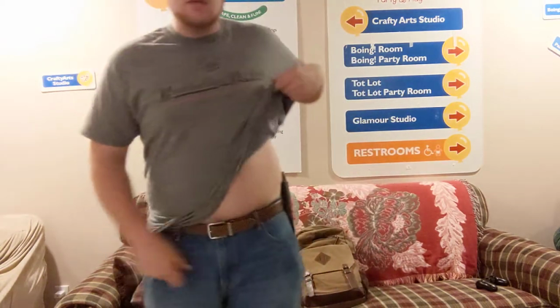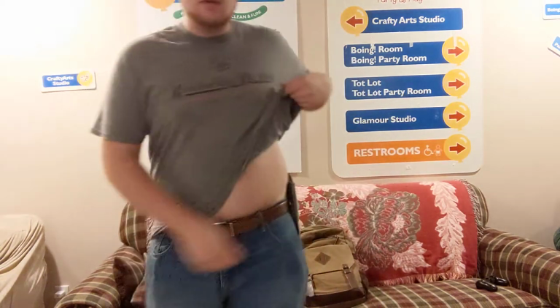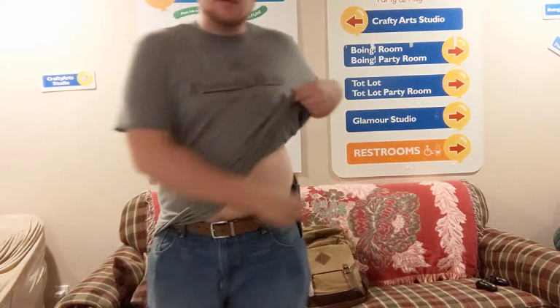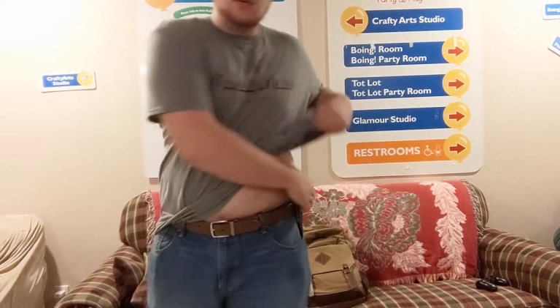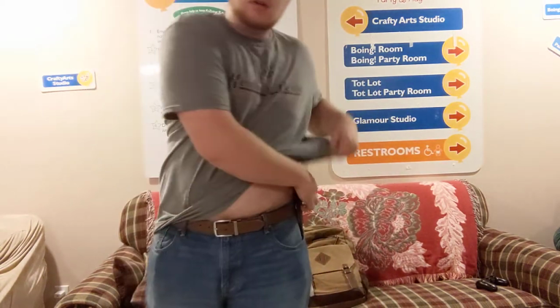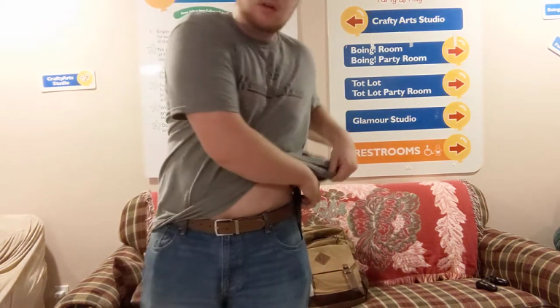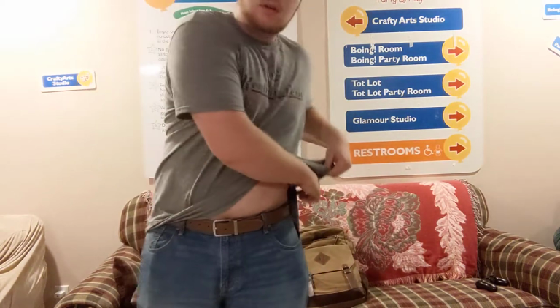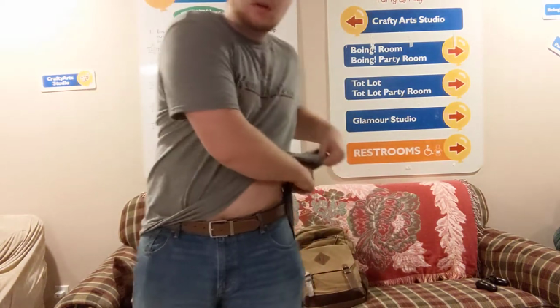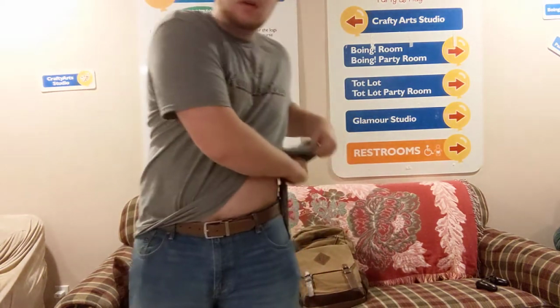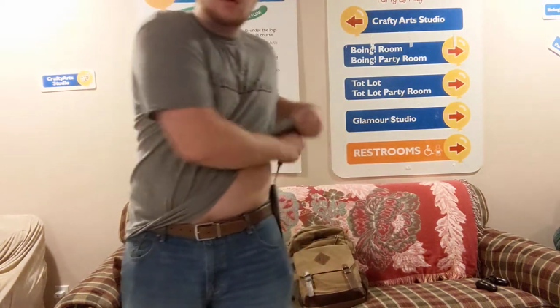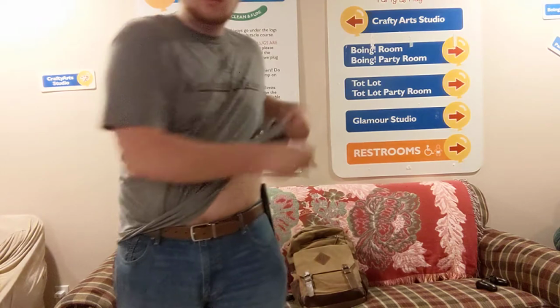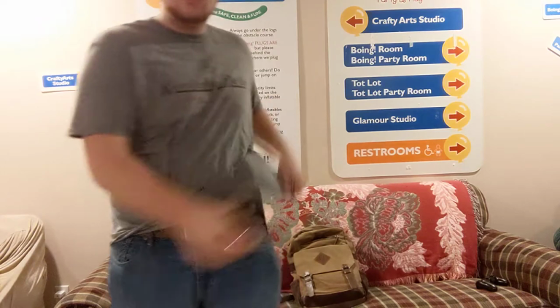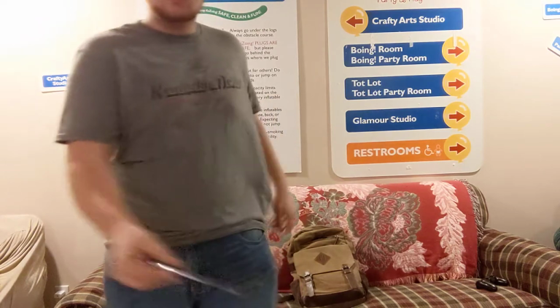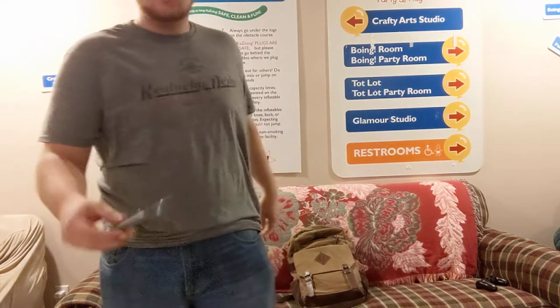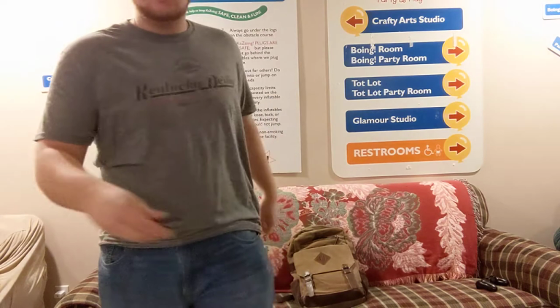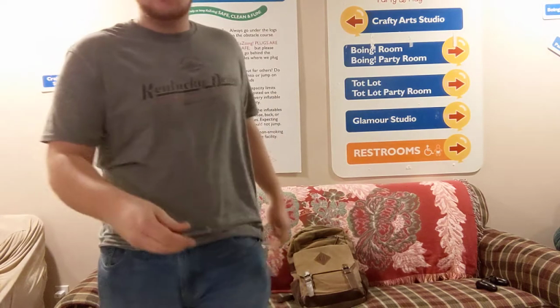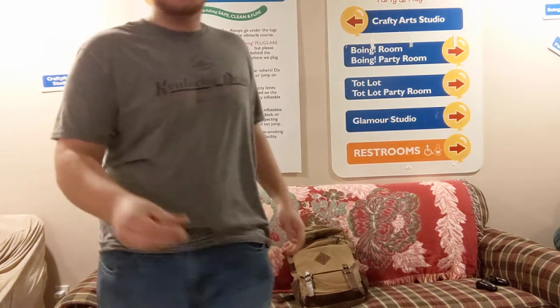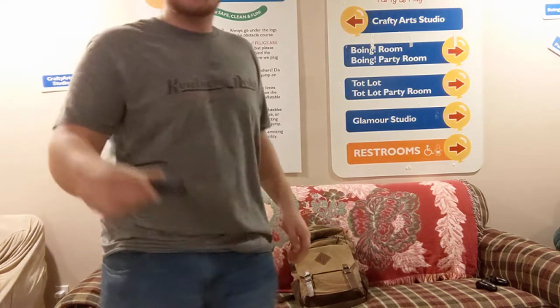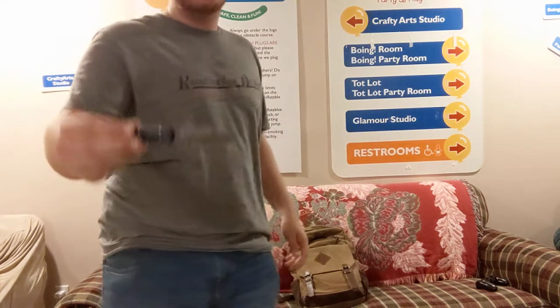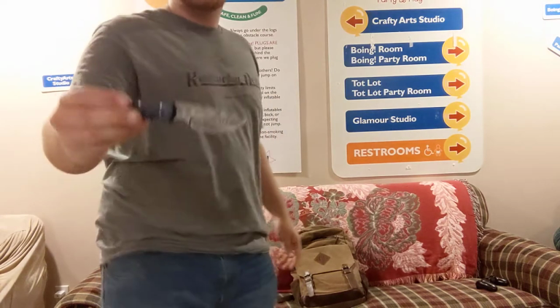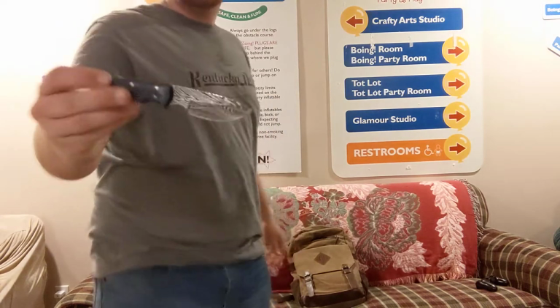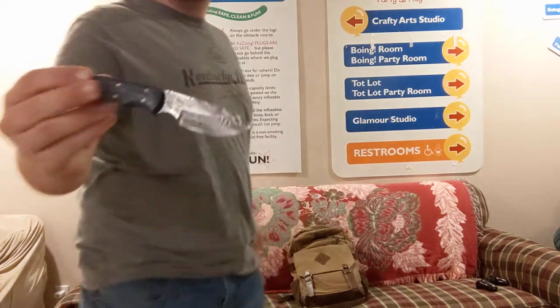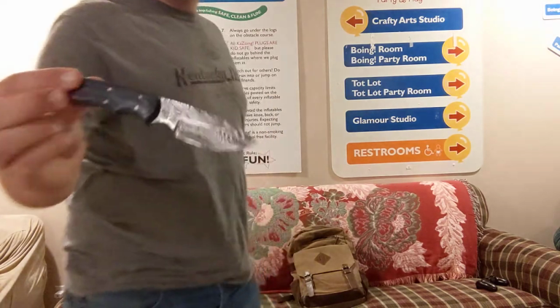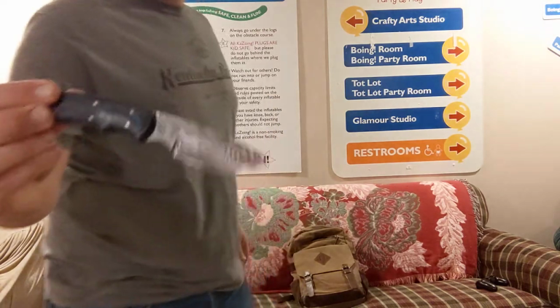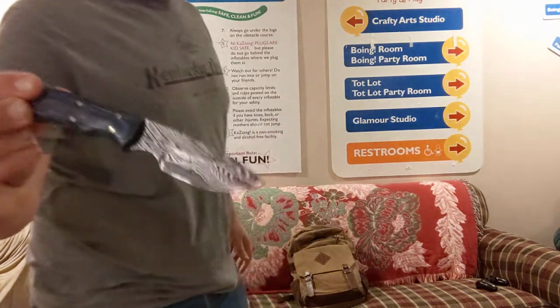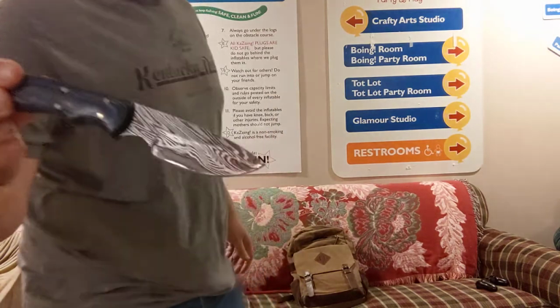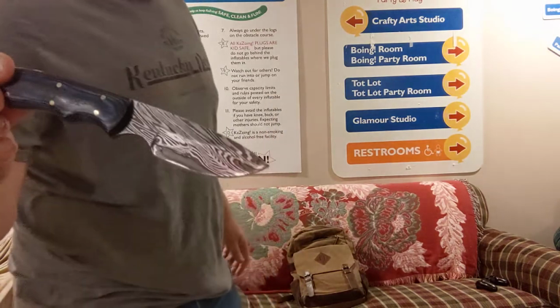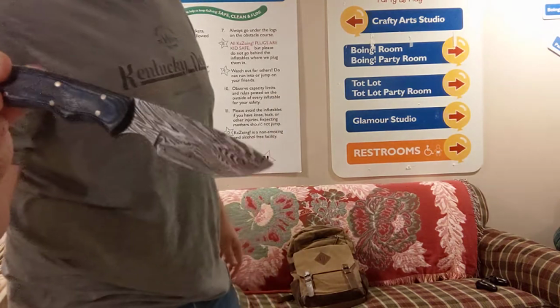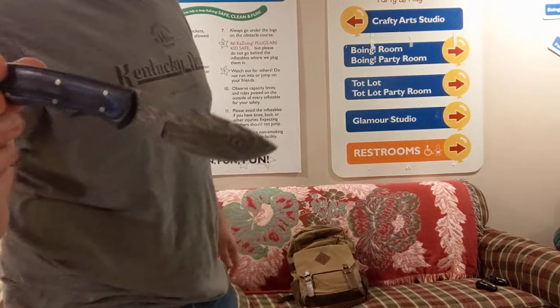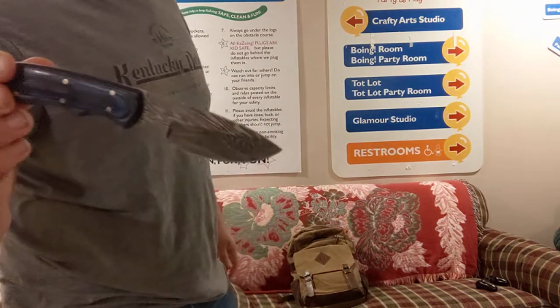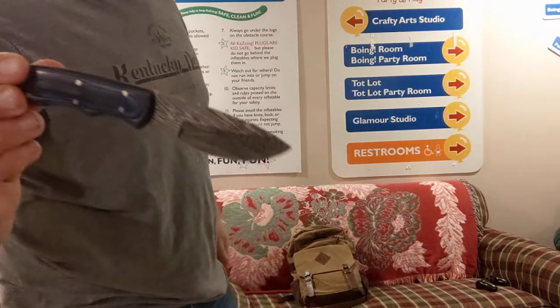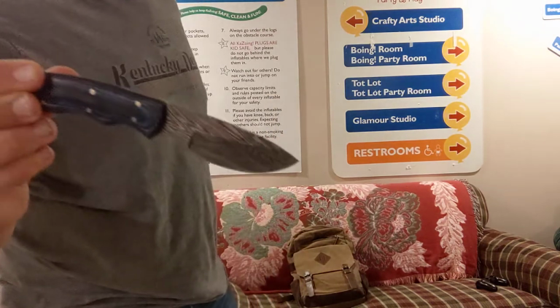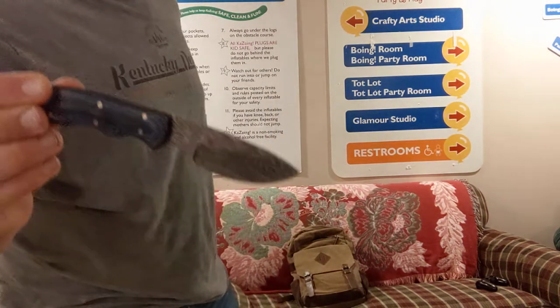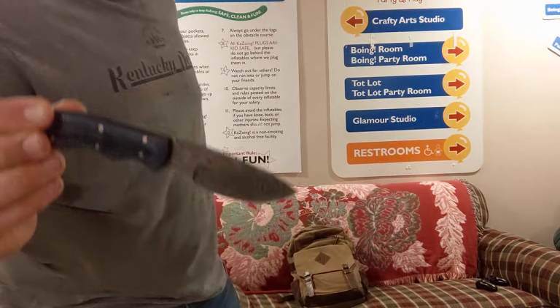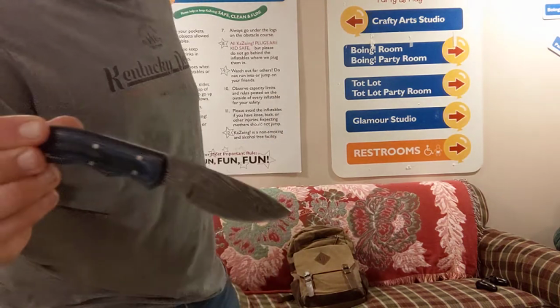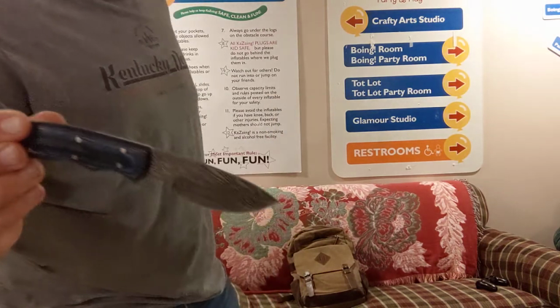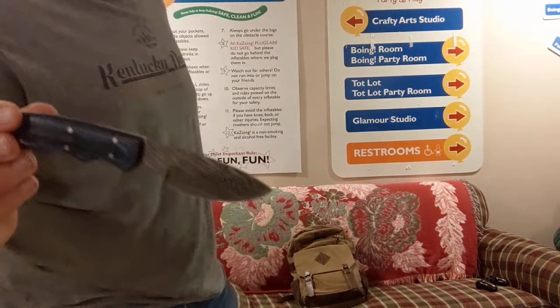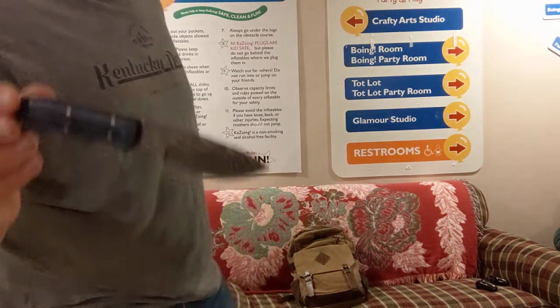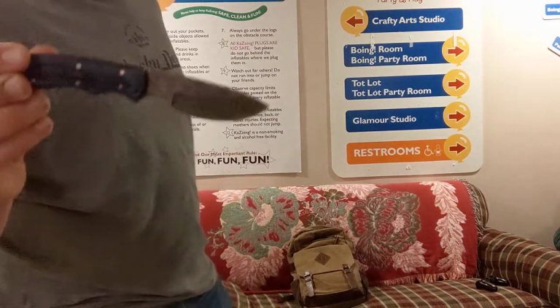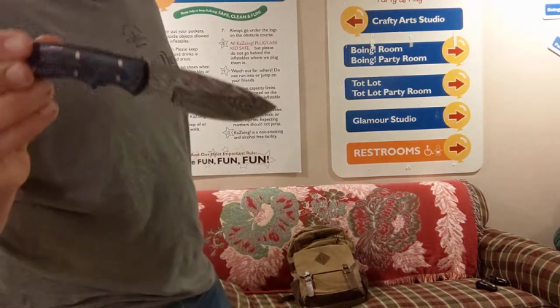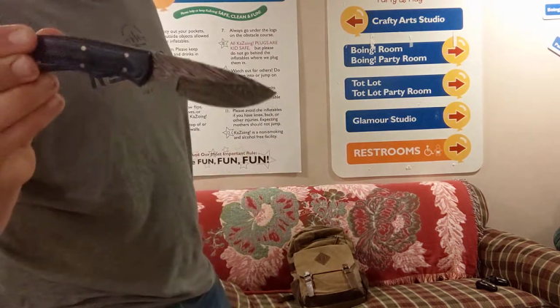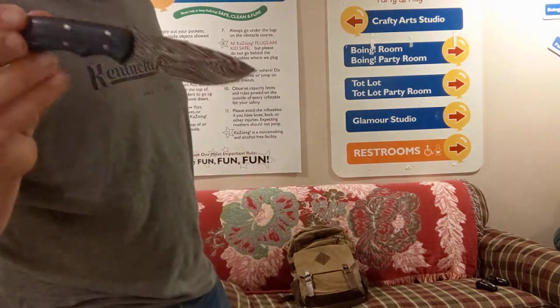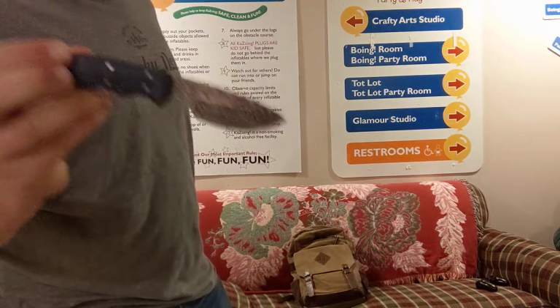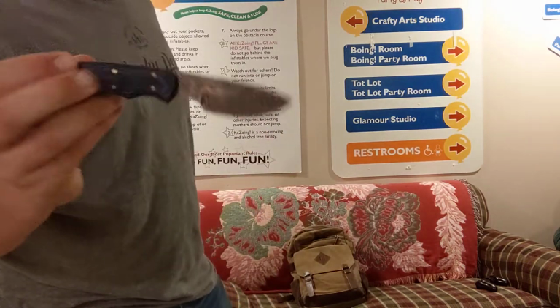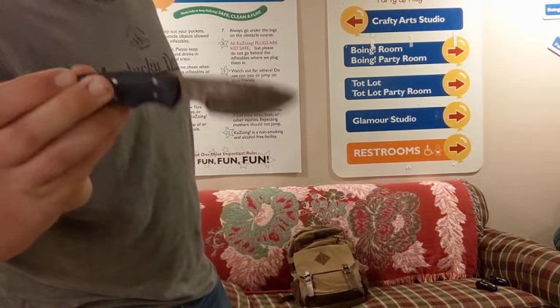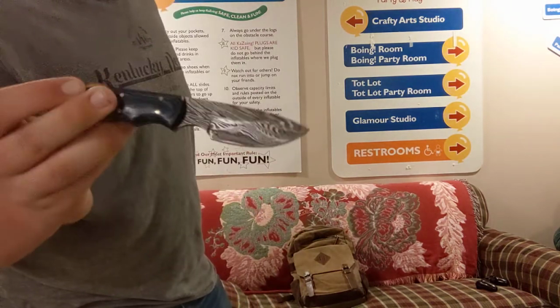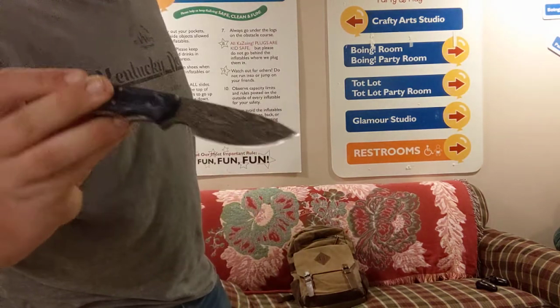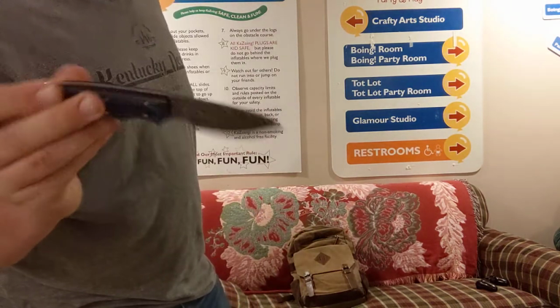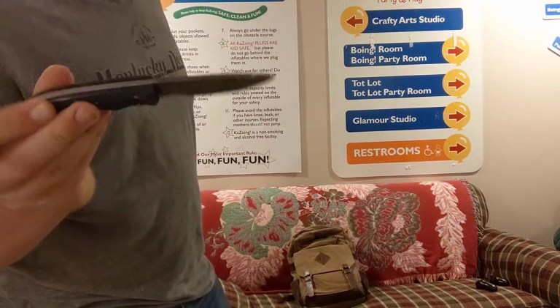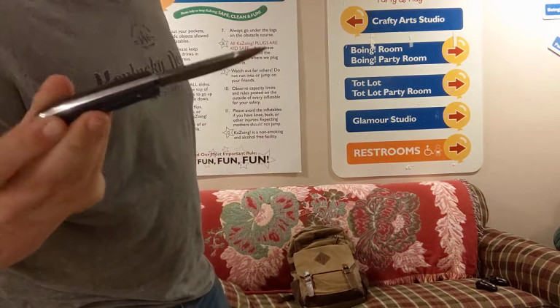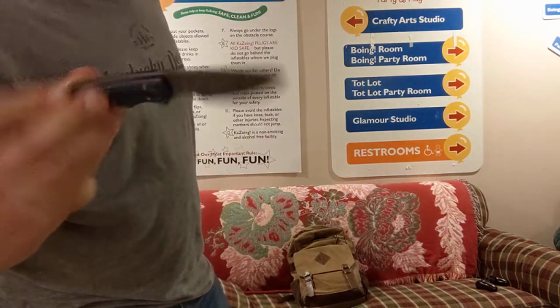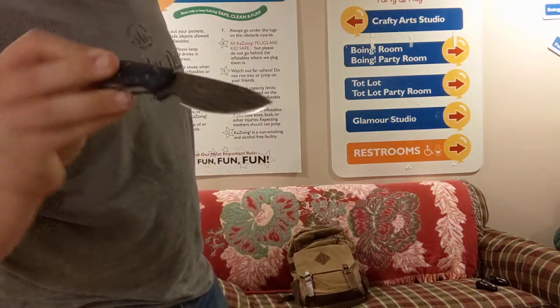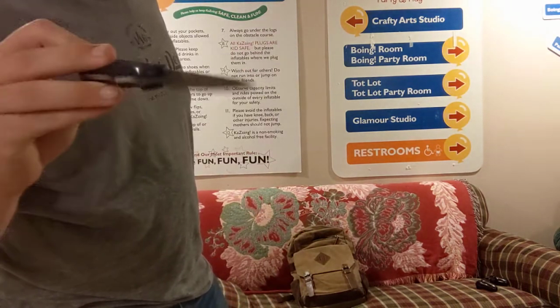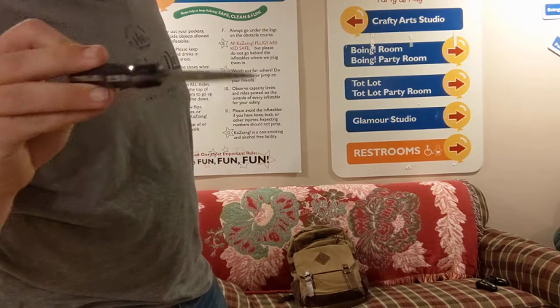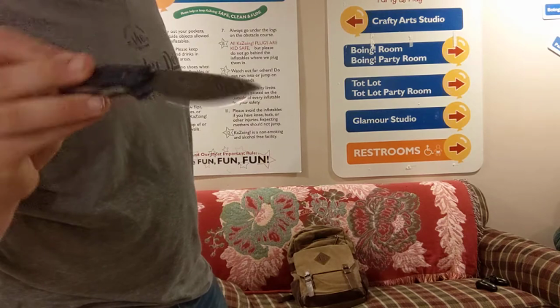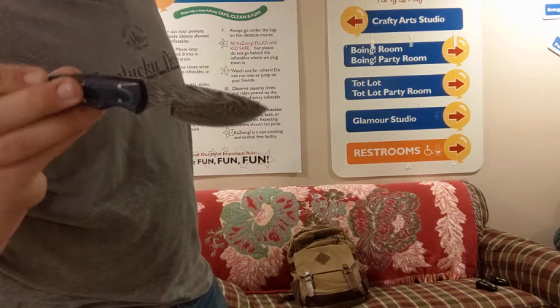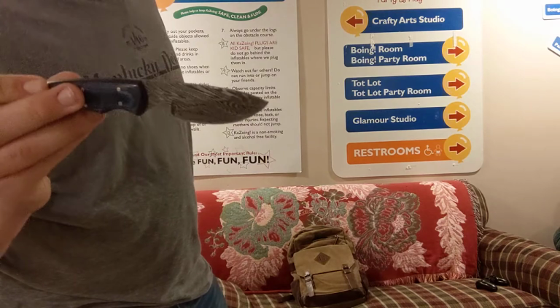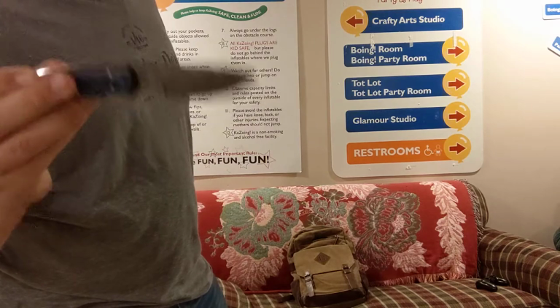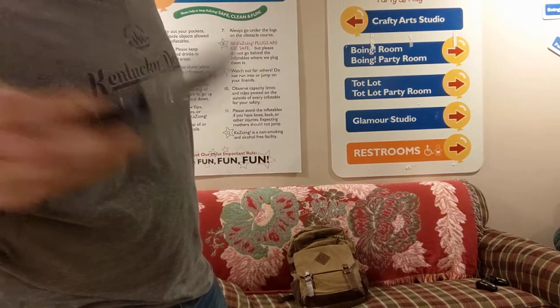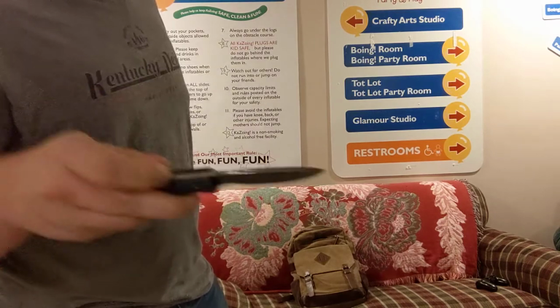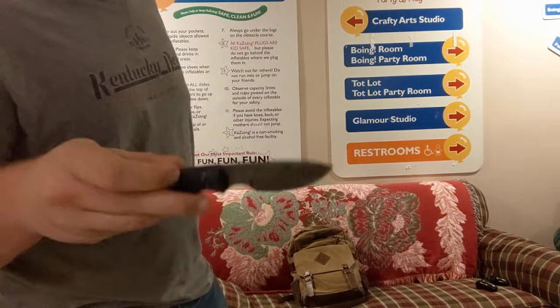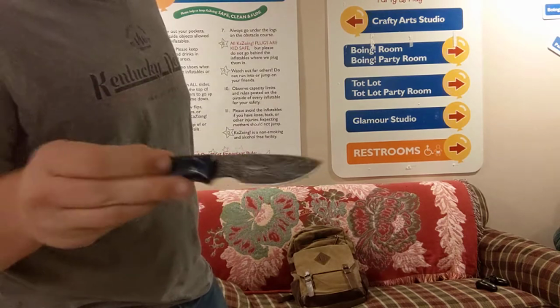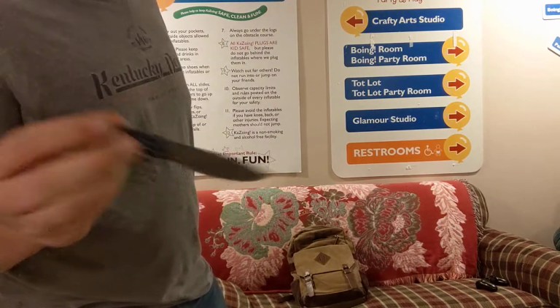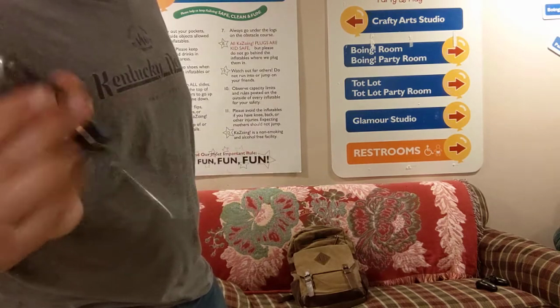First of all, I've got my knife. I always have a knife. This is a new one — Damascus steel from the spoke post.